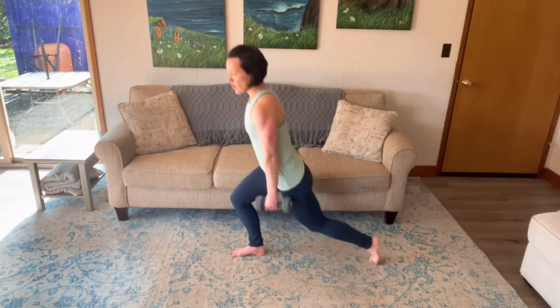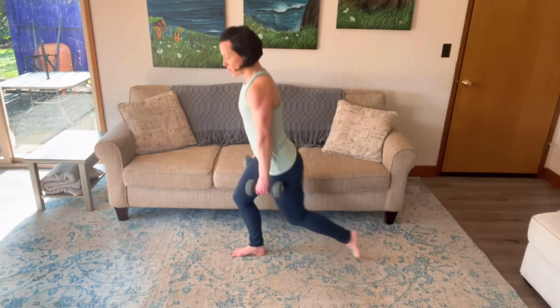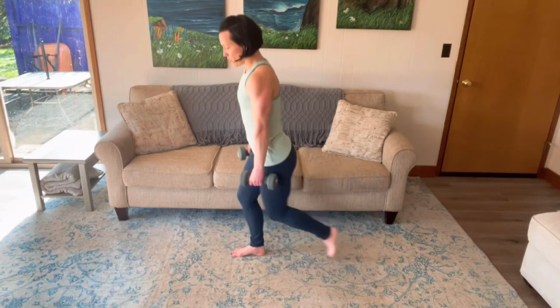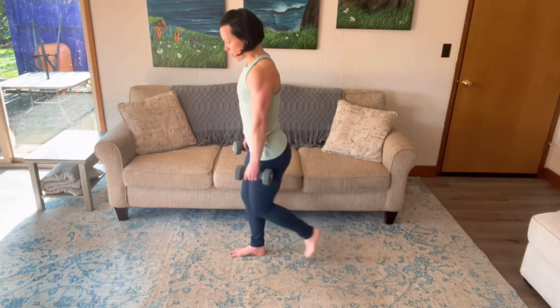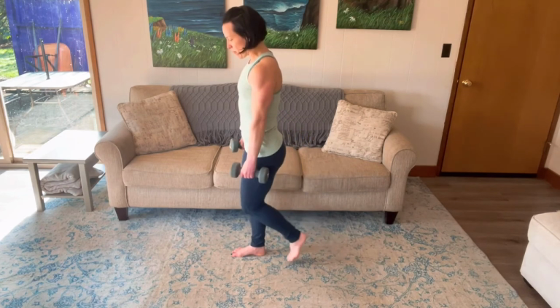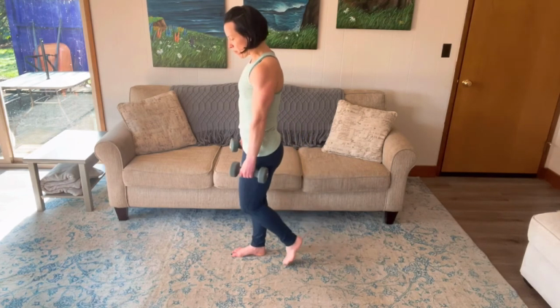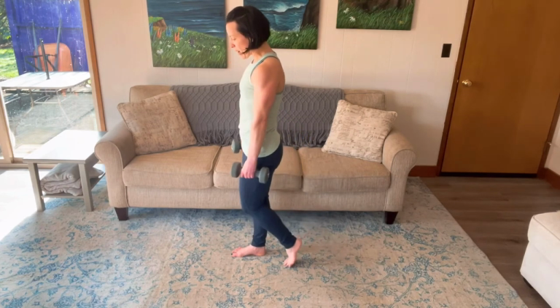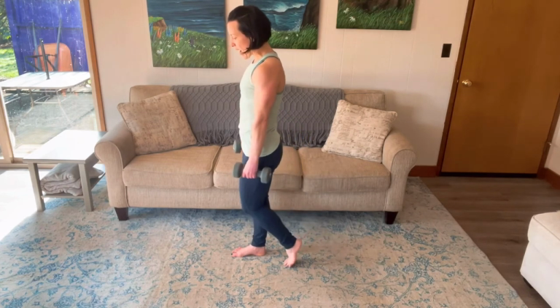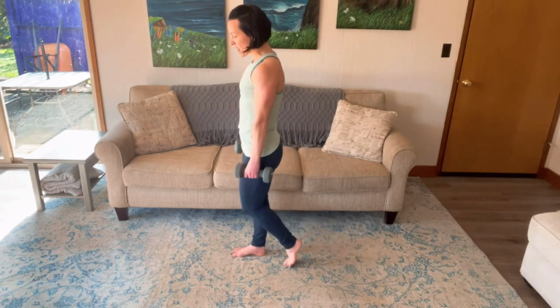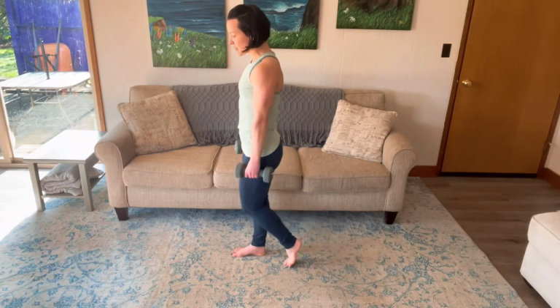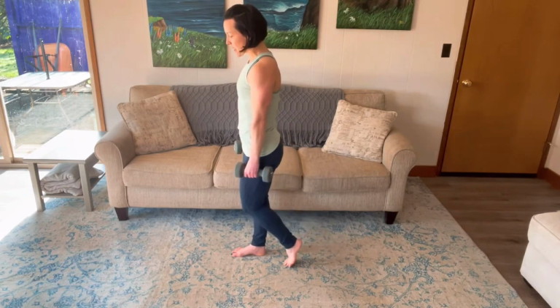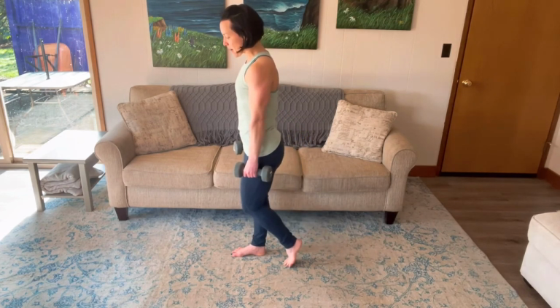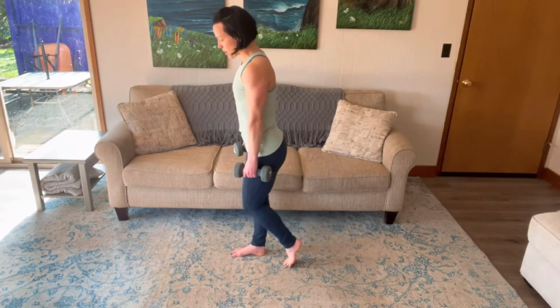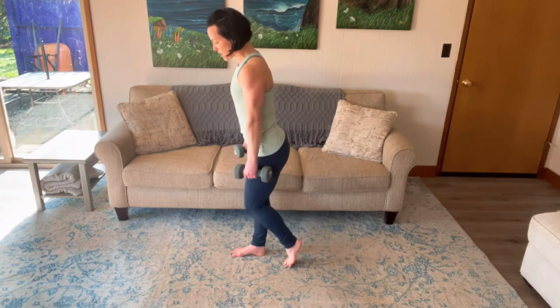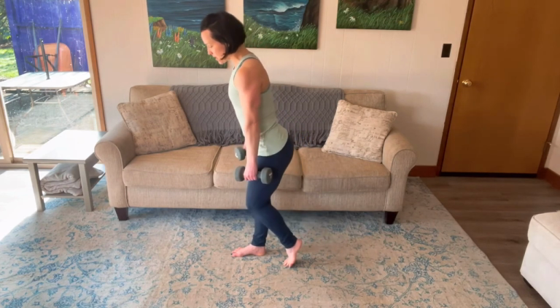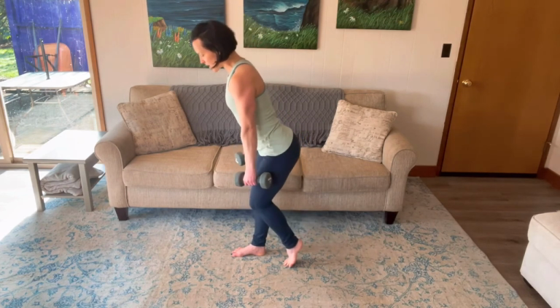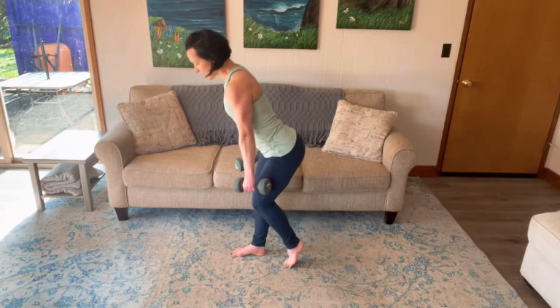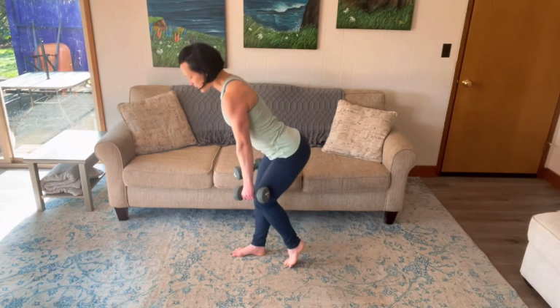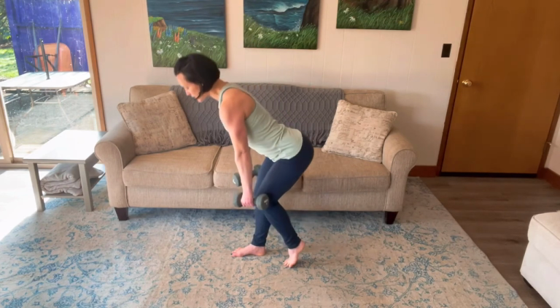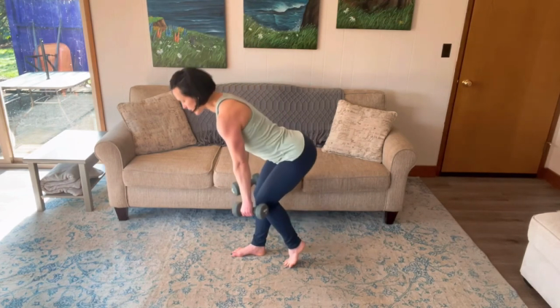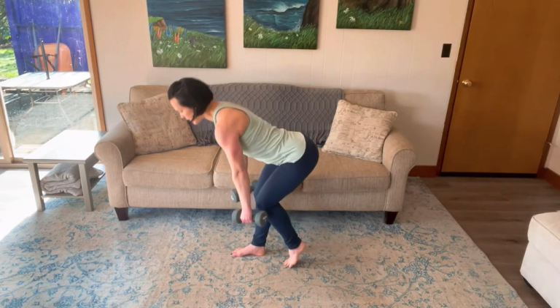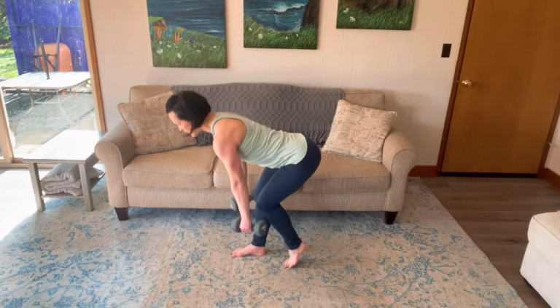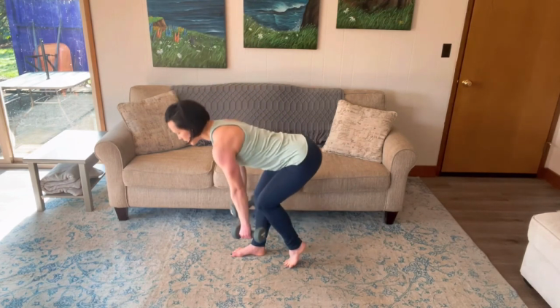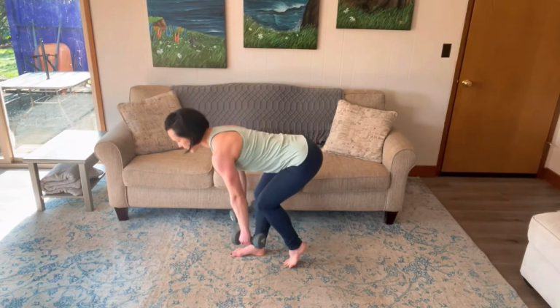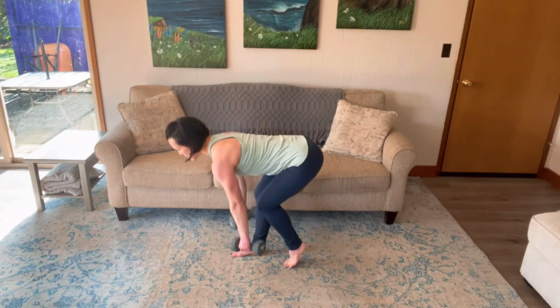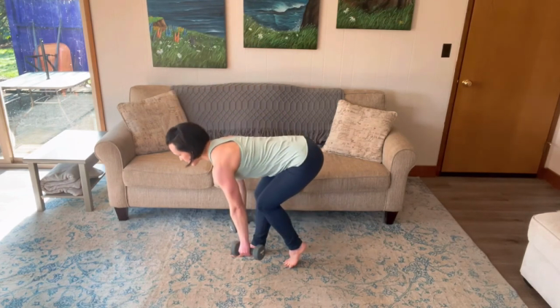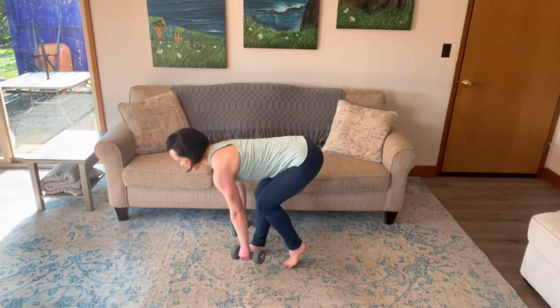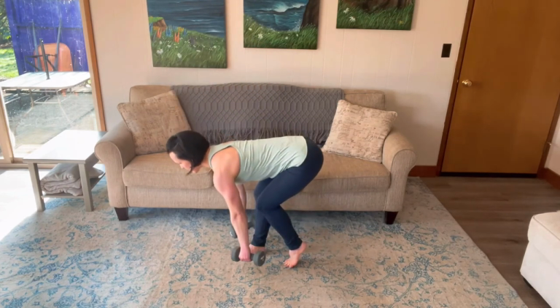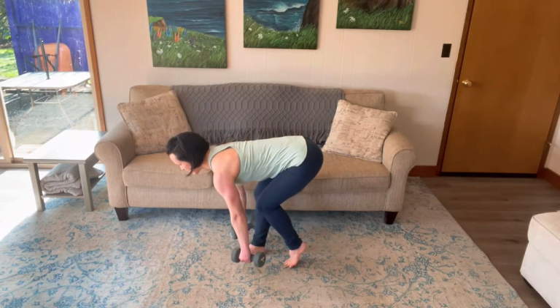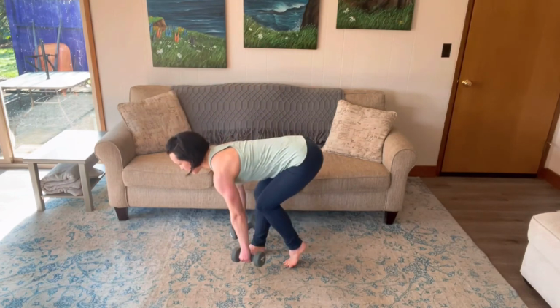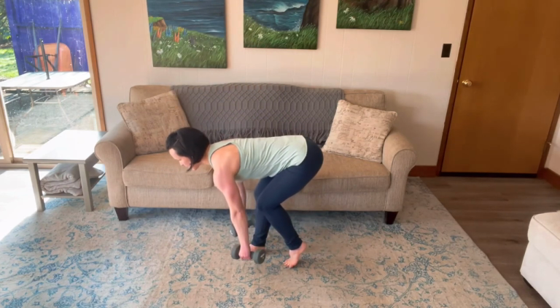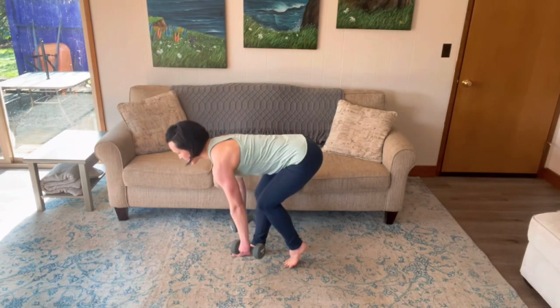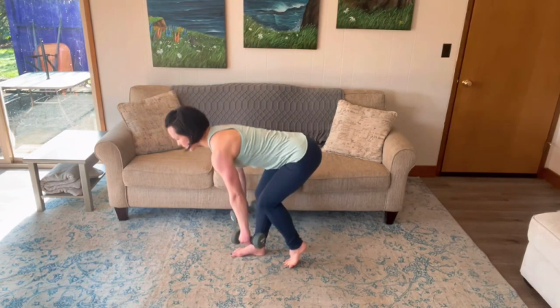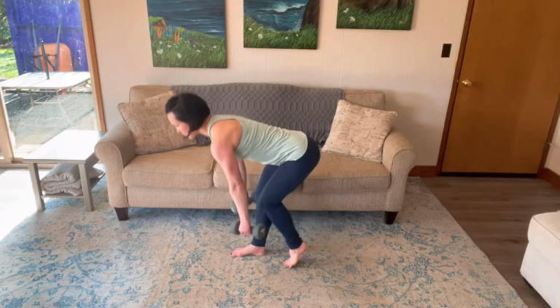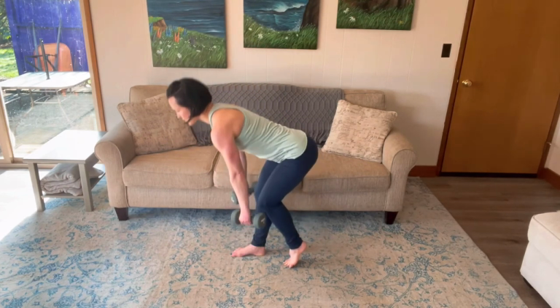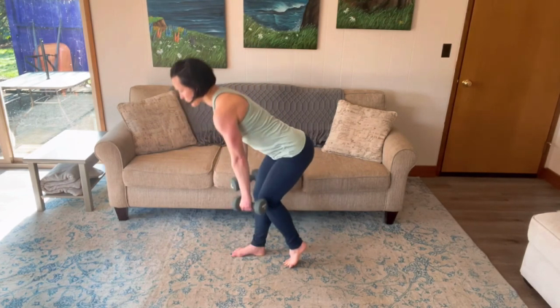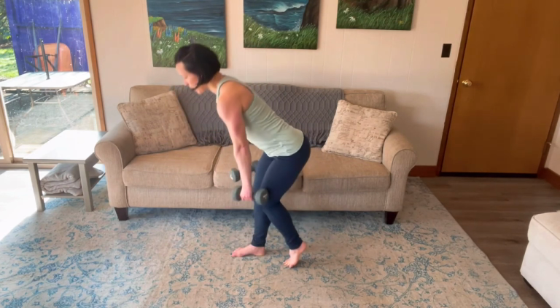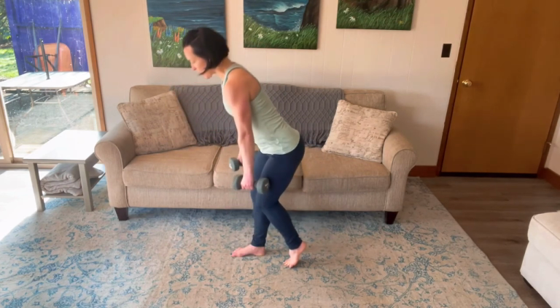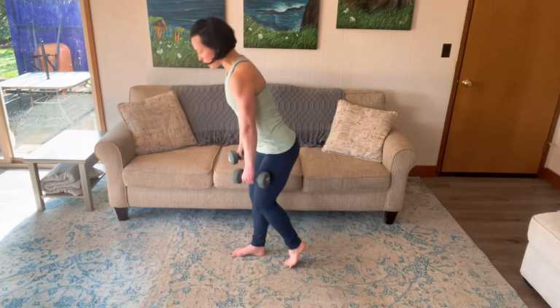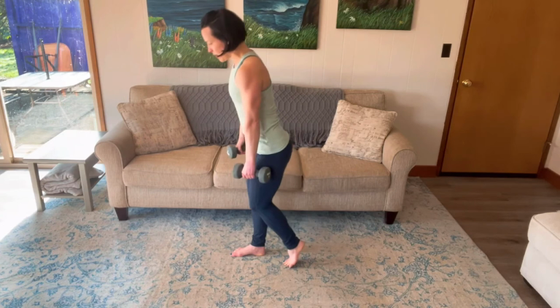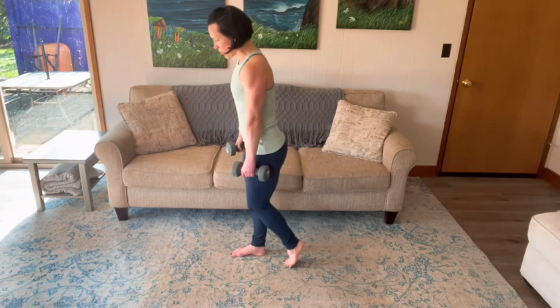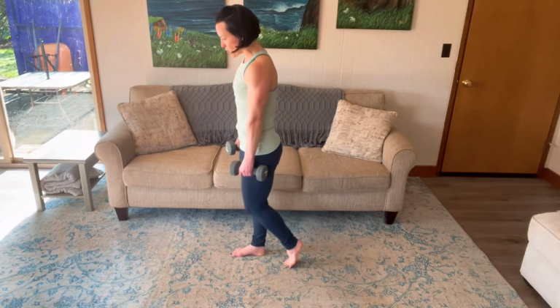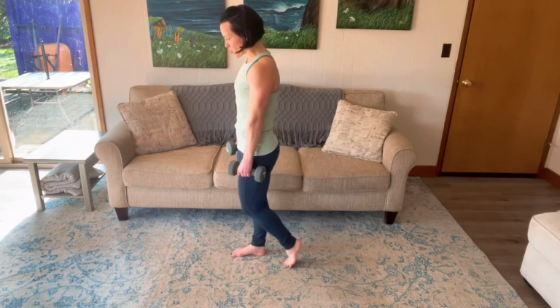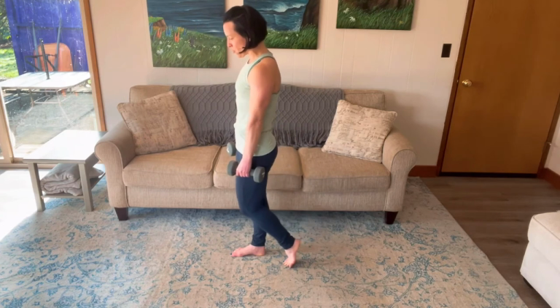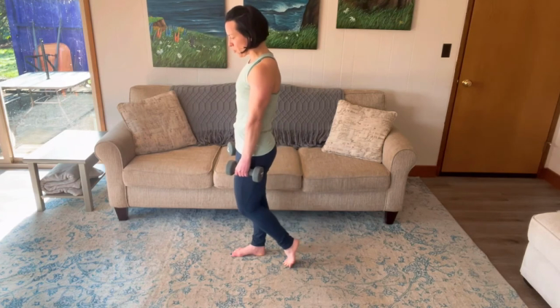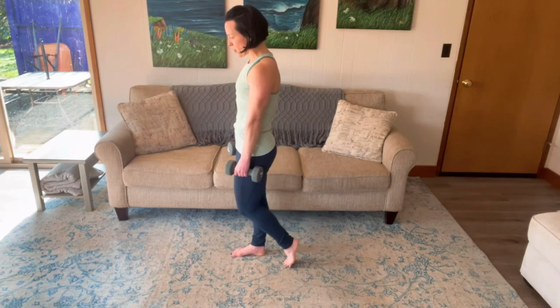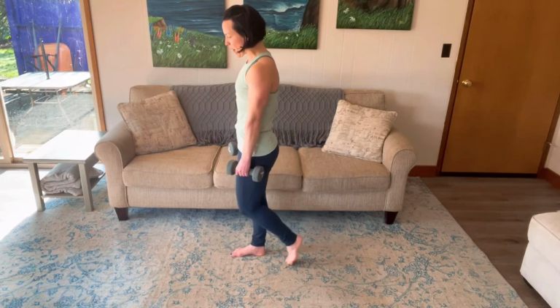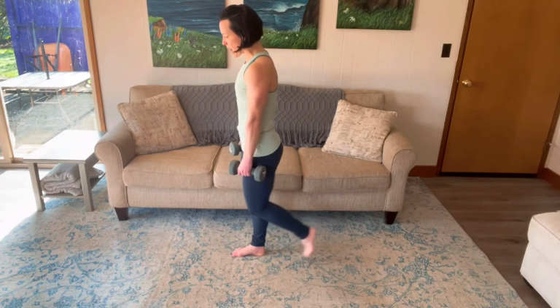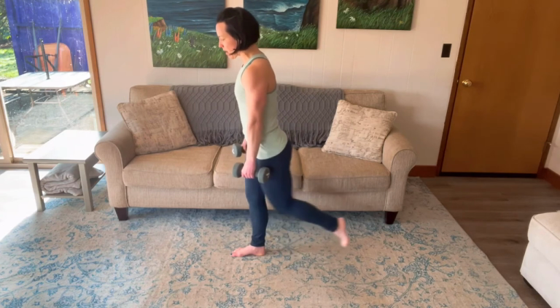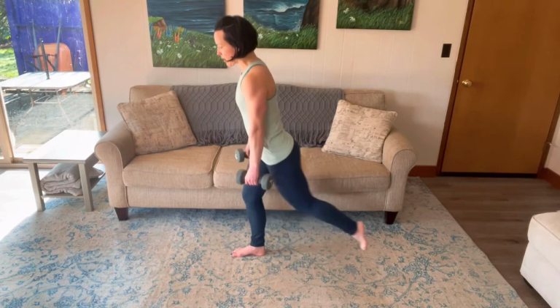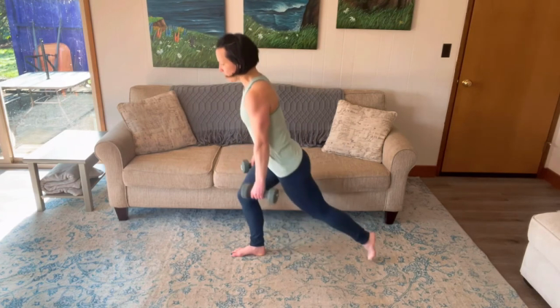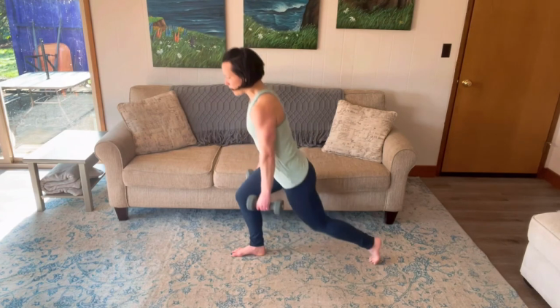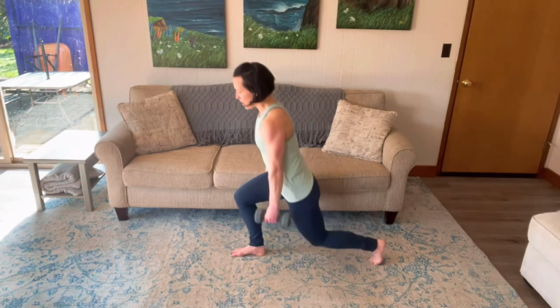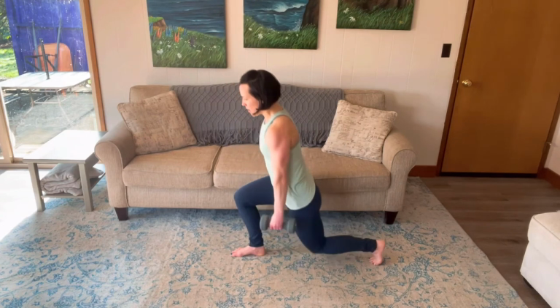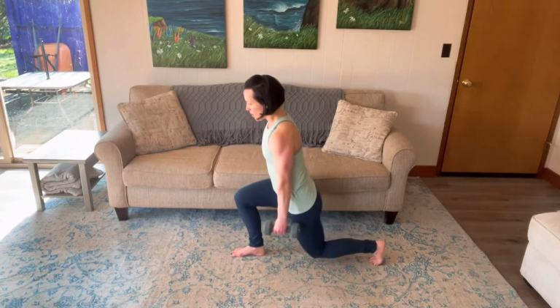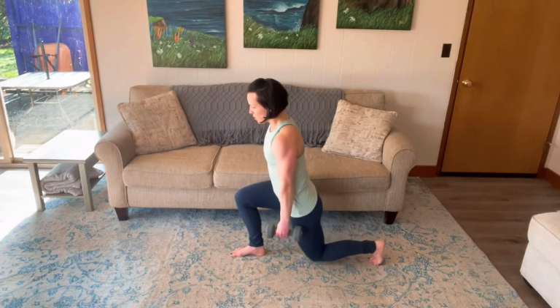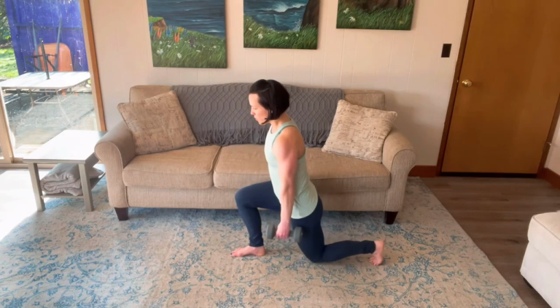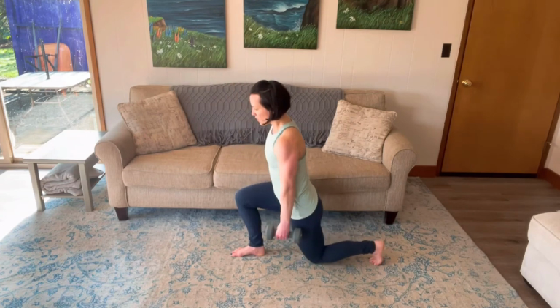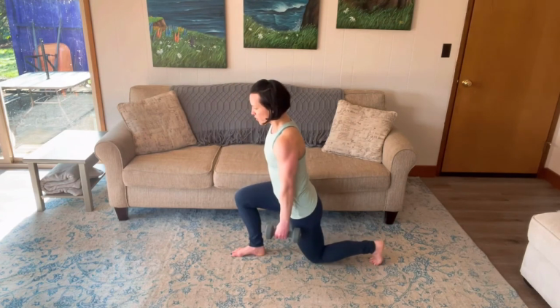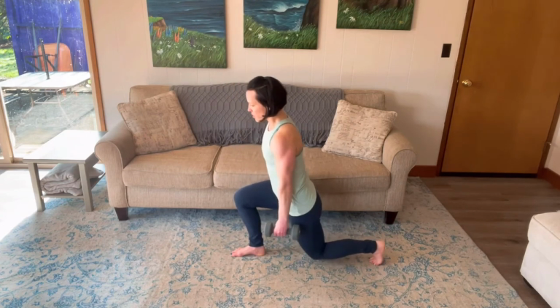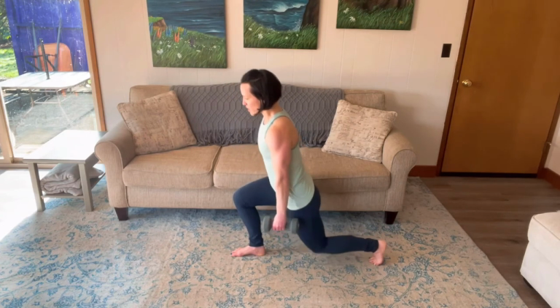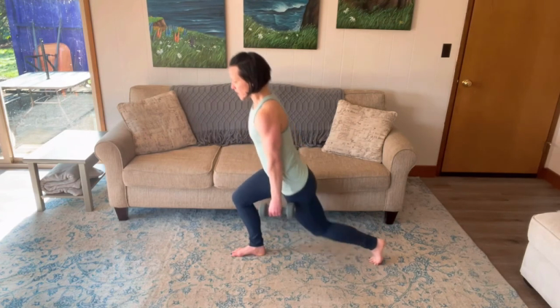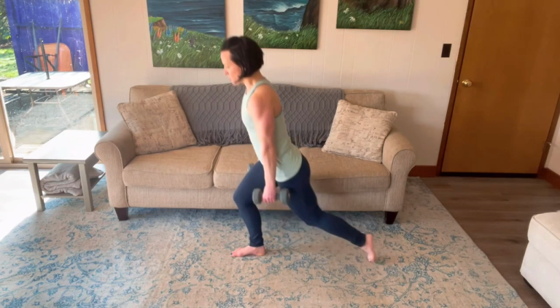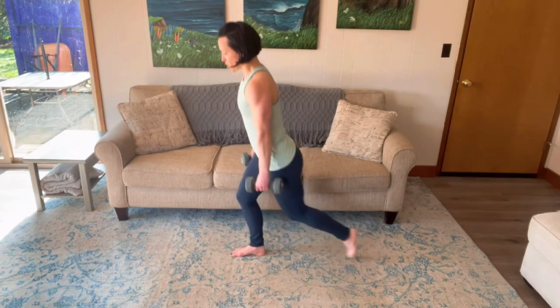You come back to that B stance, deadlift, nice long spine, push the booty back, reverse lunge.